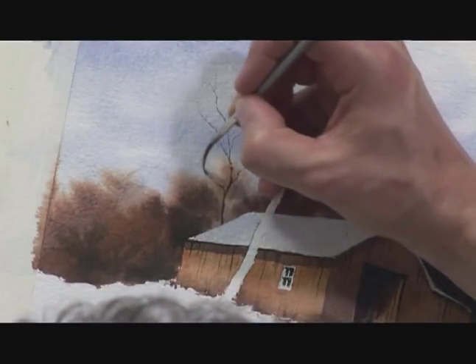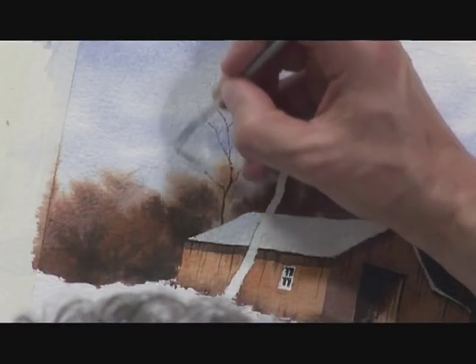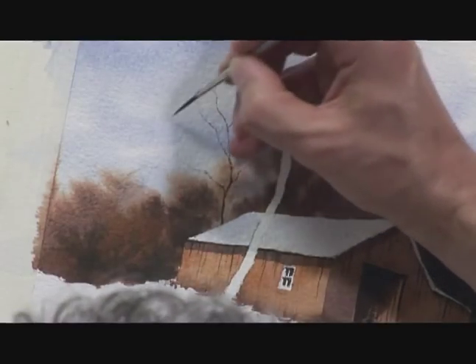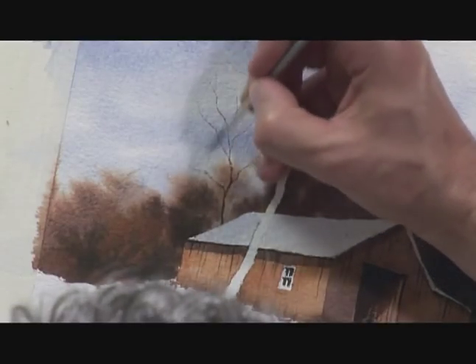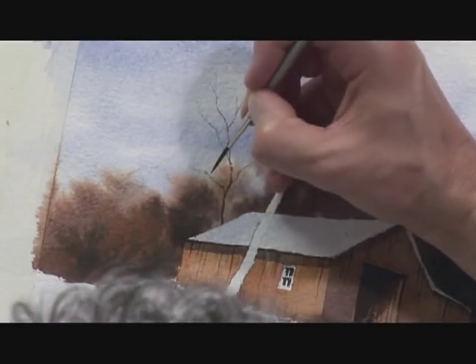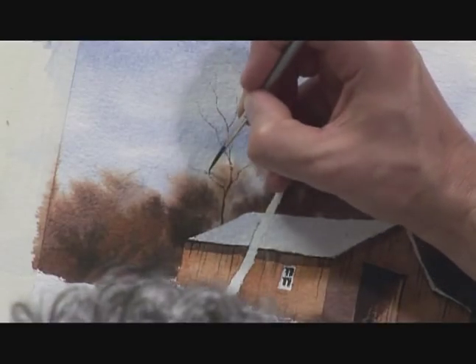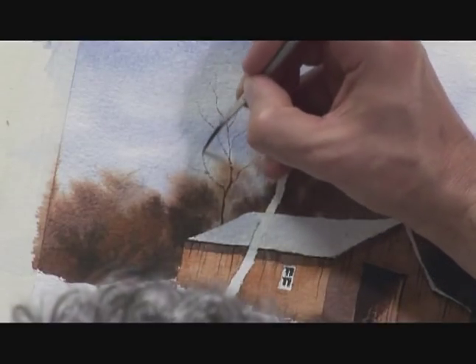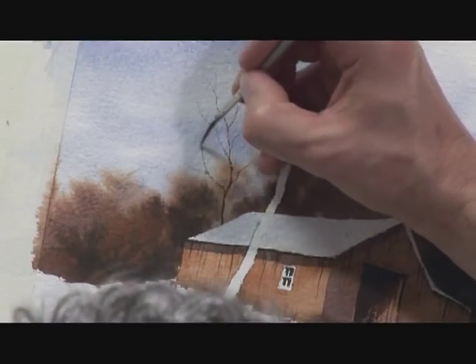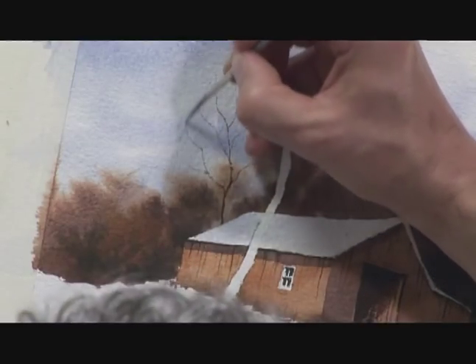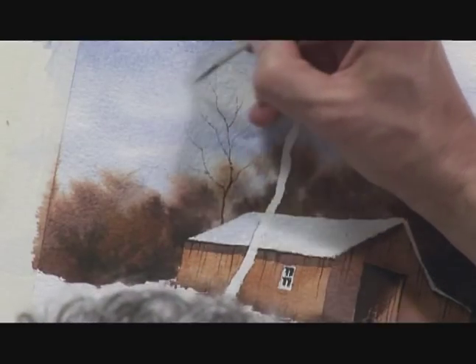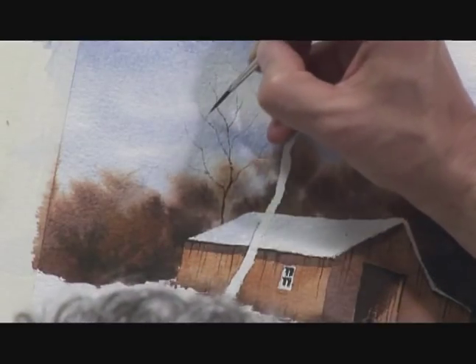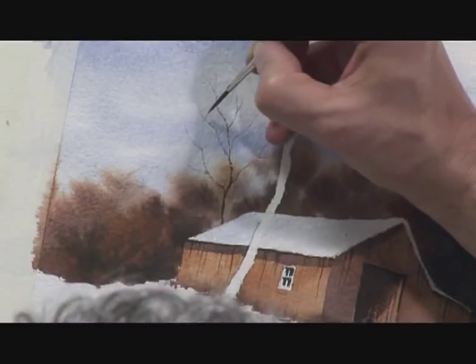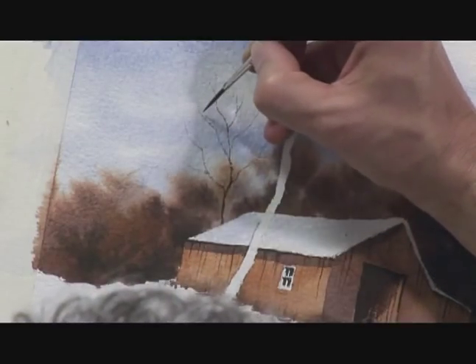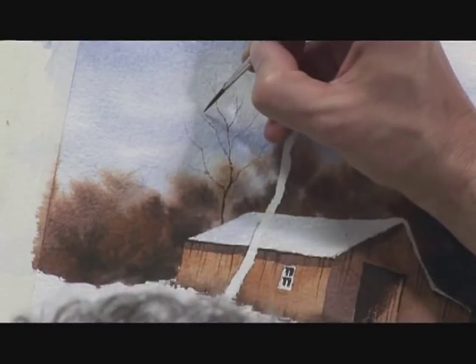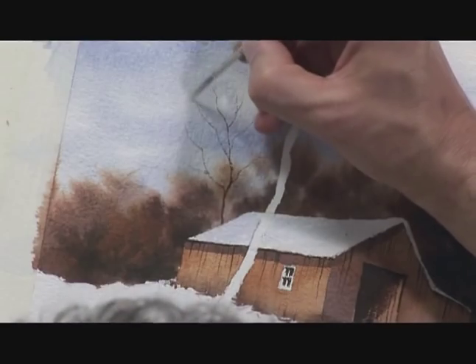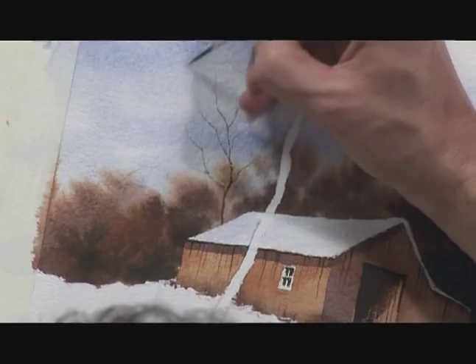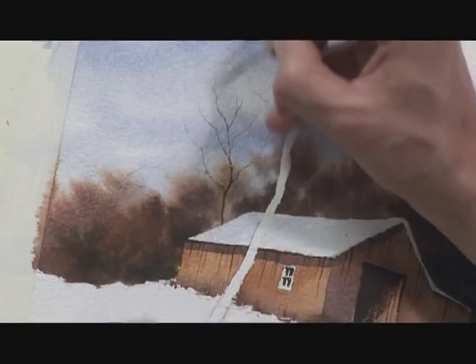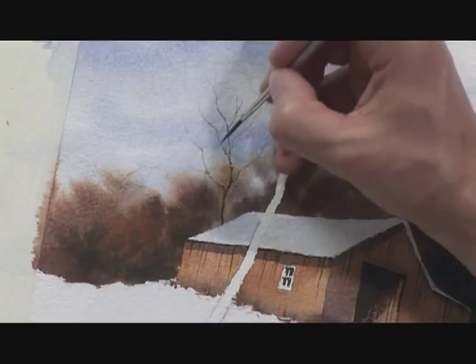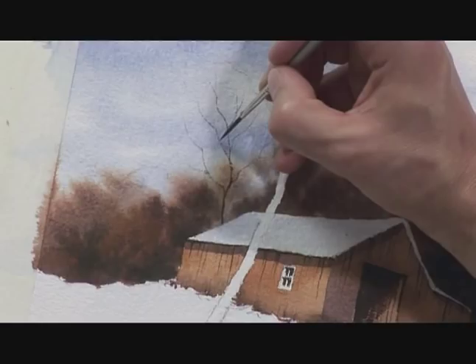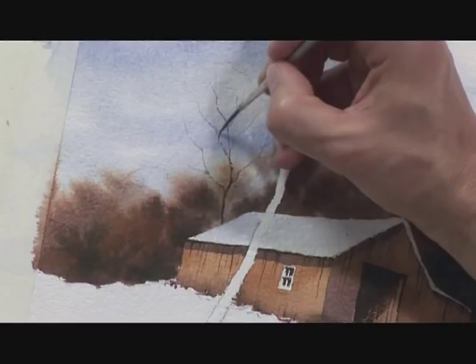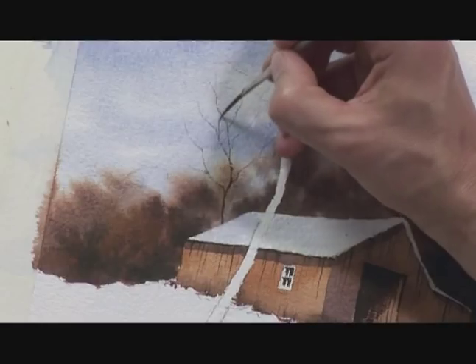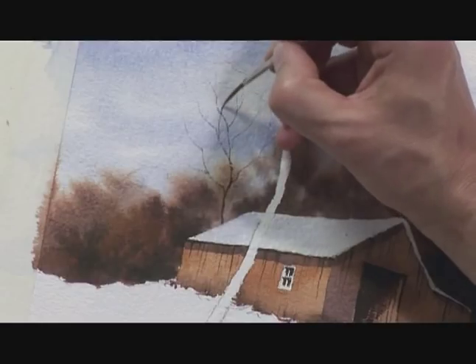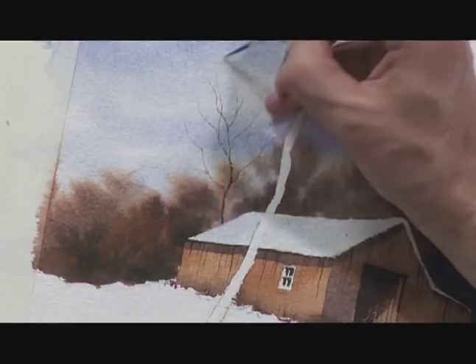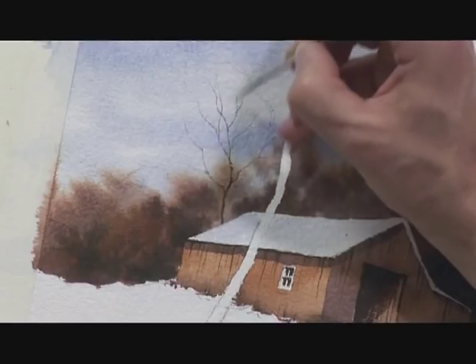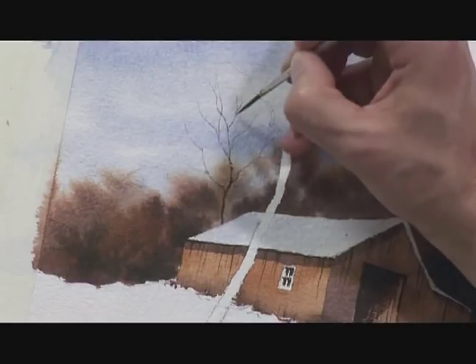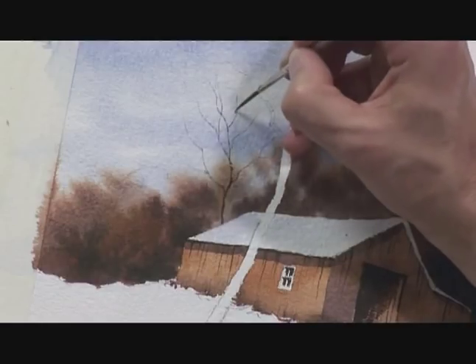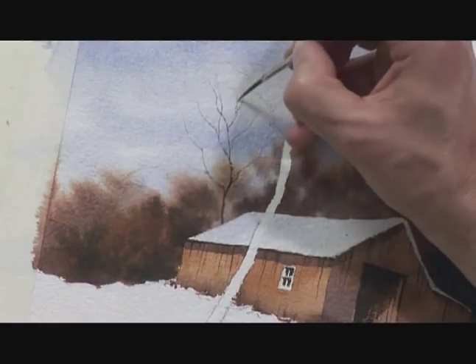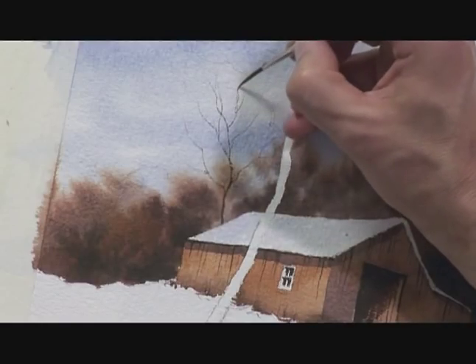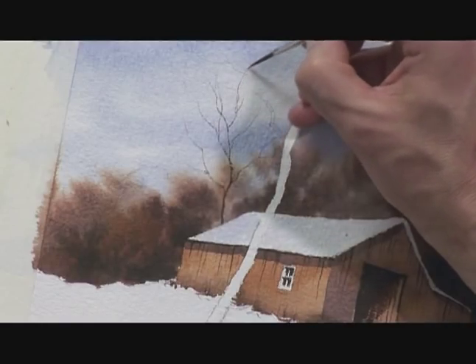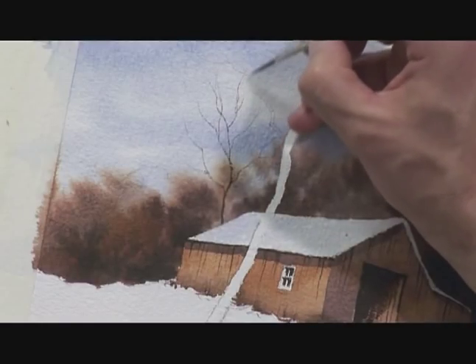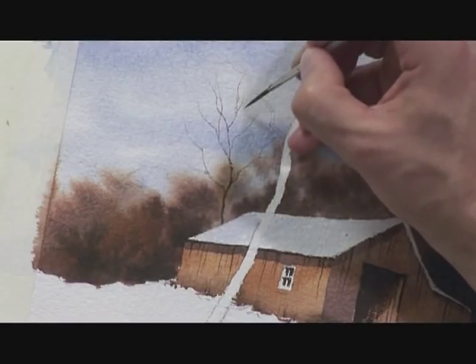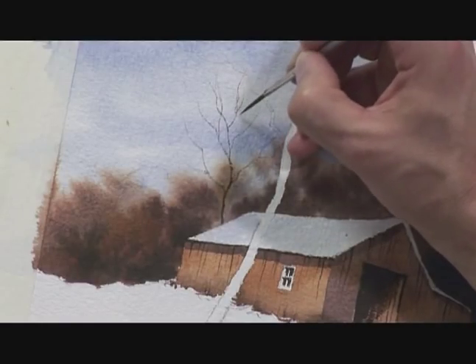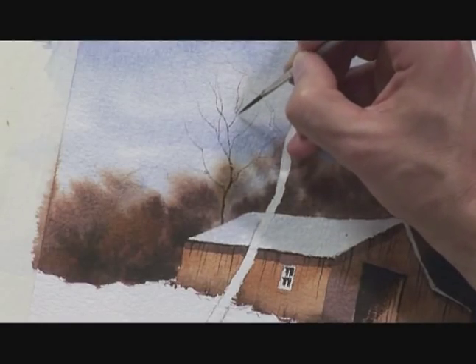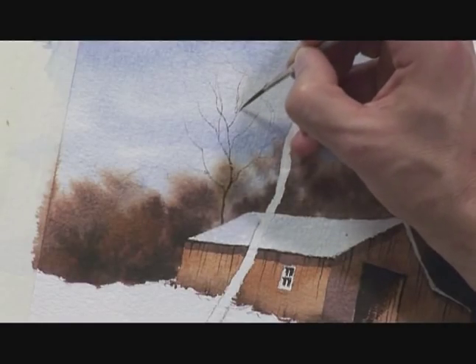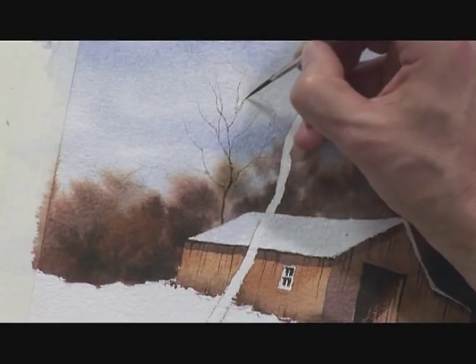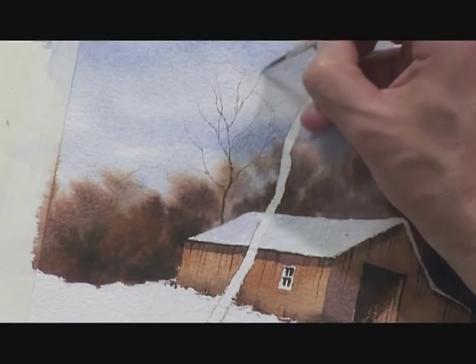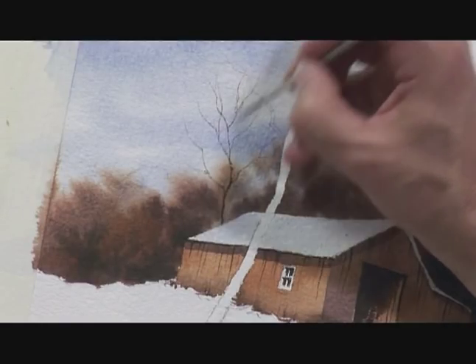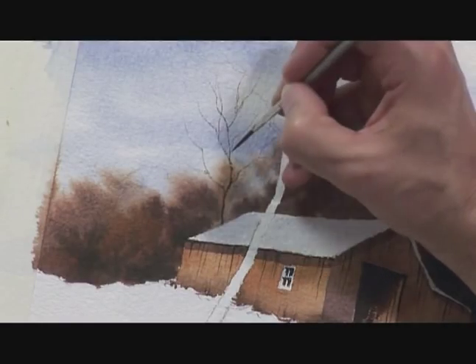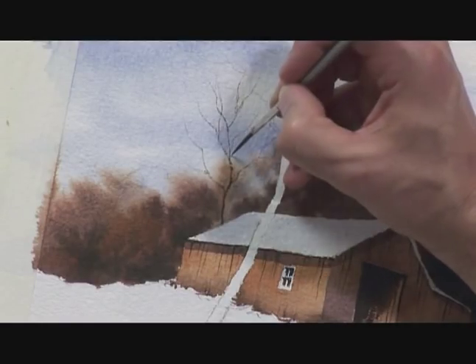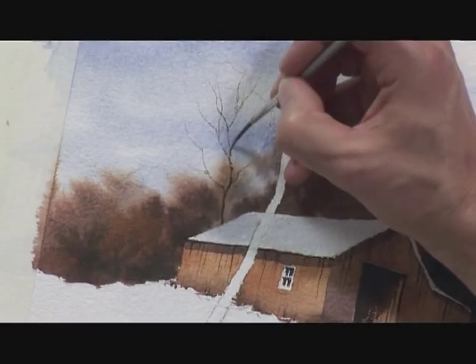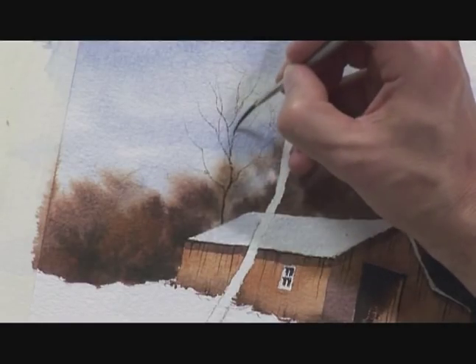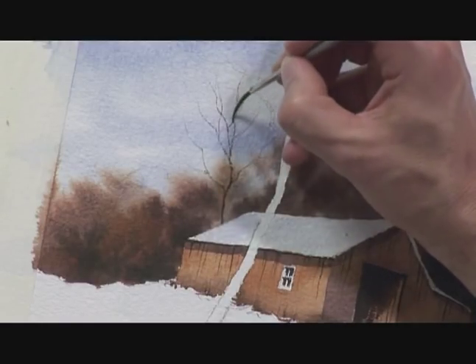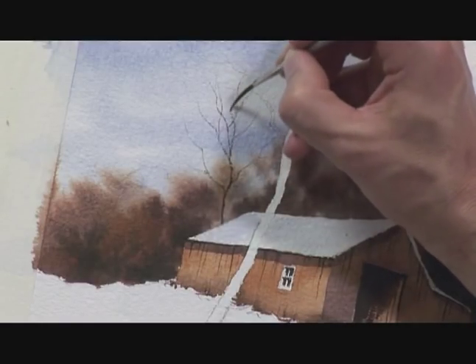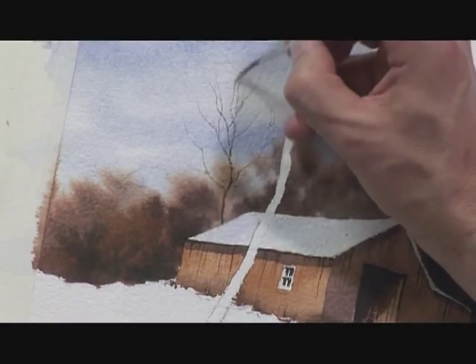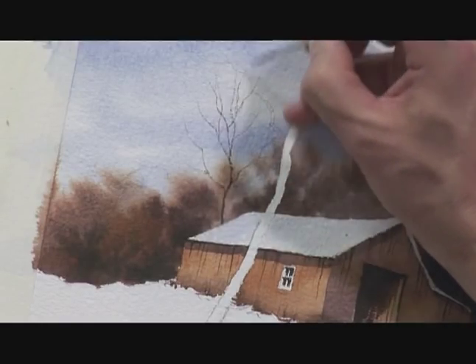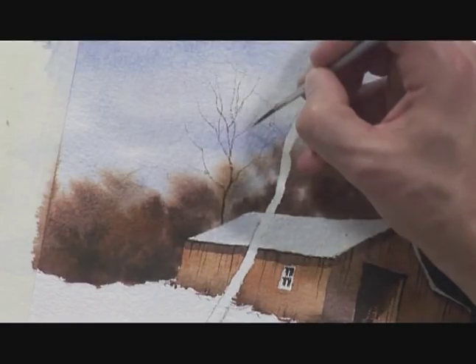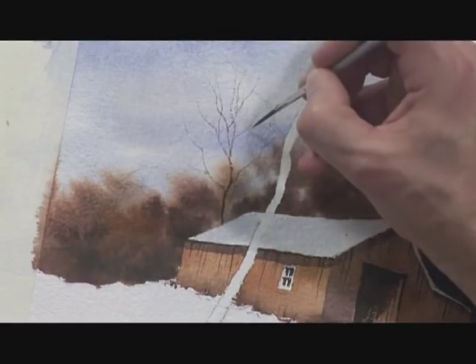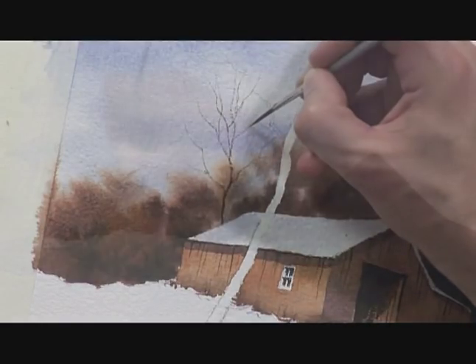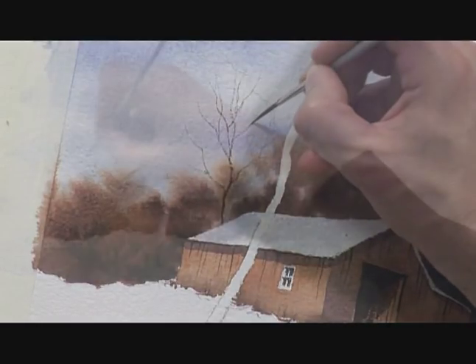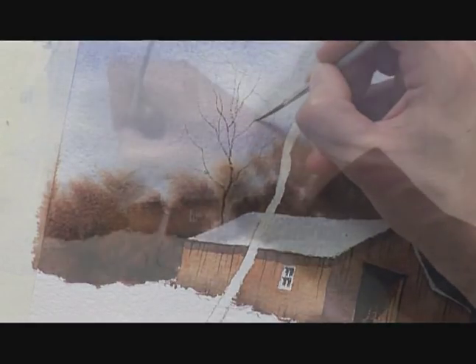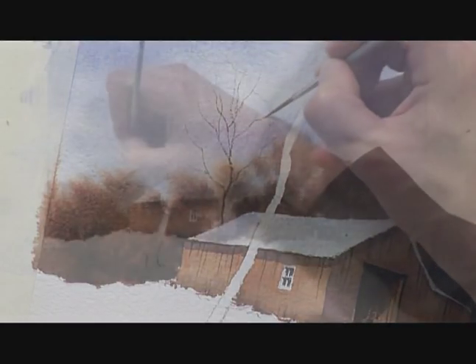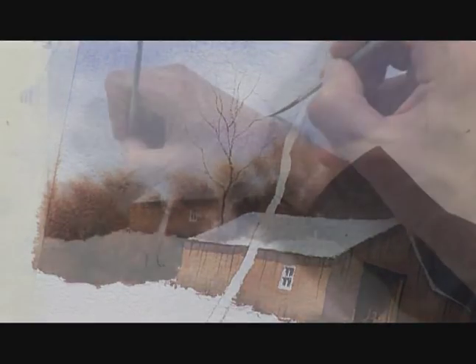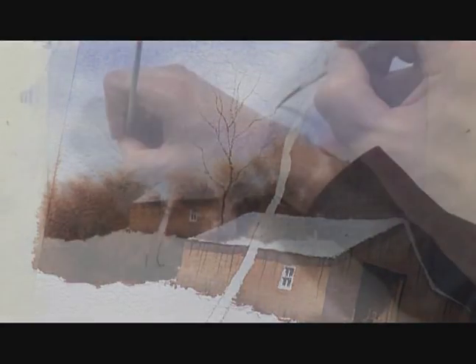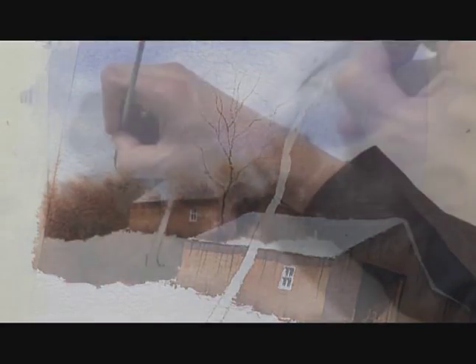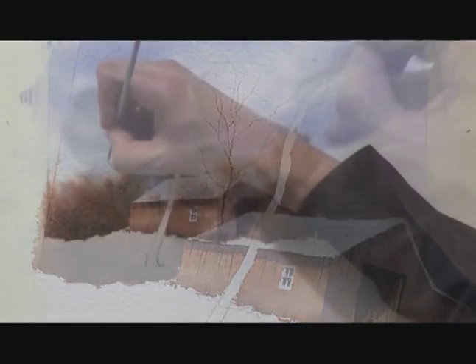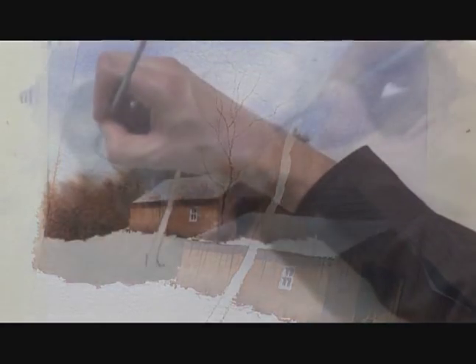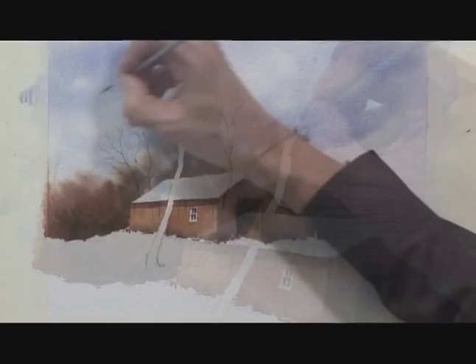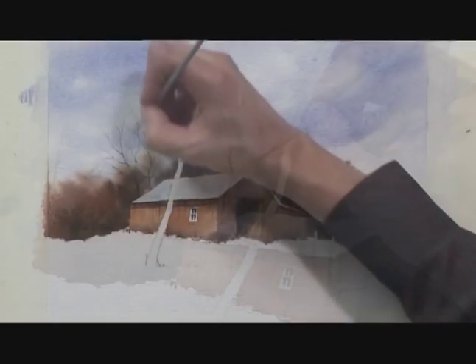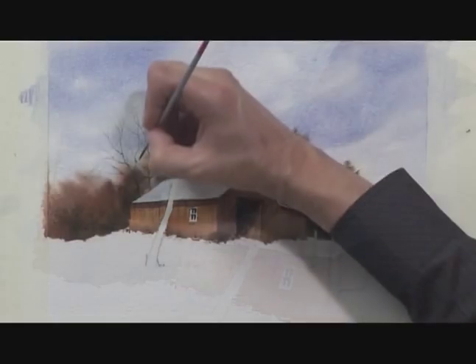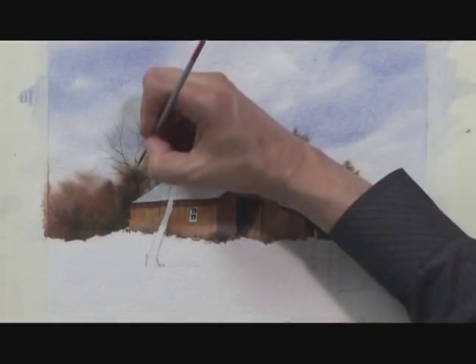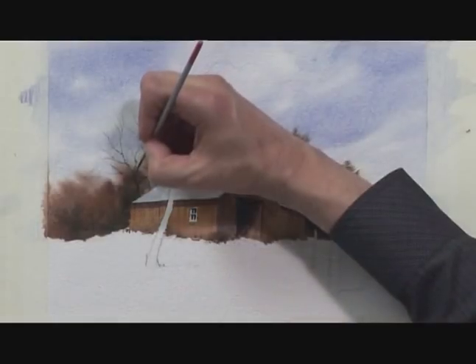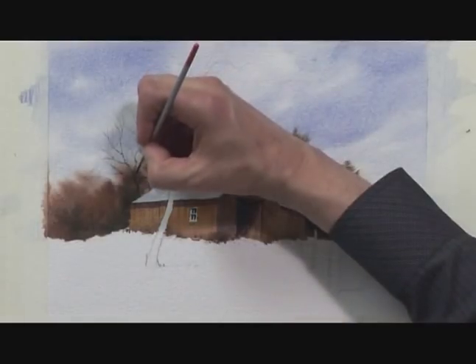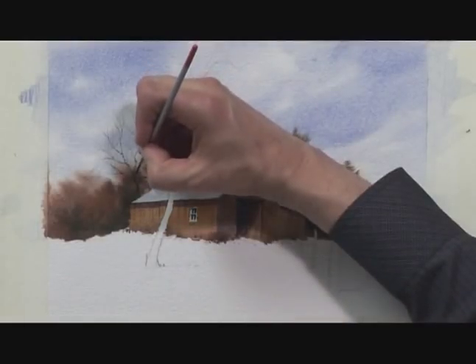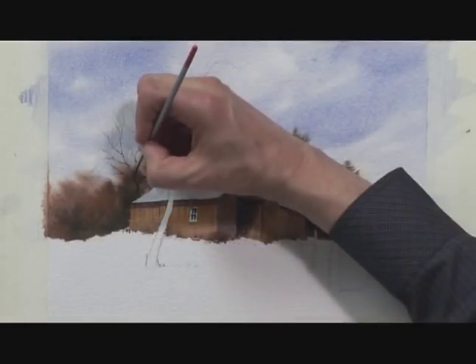There's a fine line between doing too many branches and not enough, so I'm just checking that I'm not doing too many and overworking it.